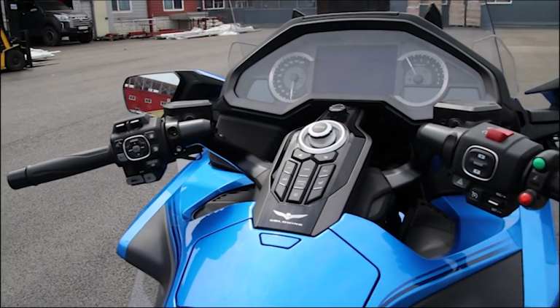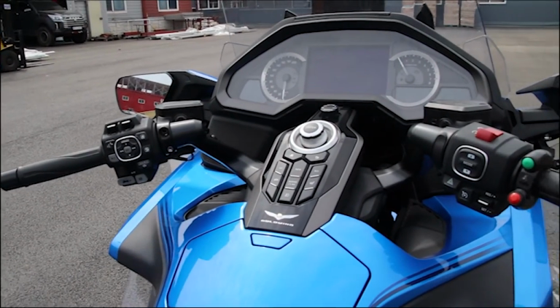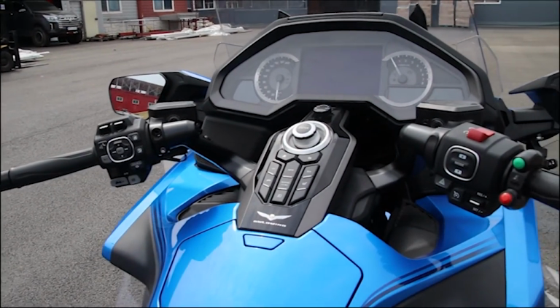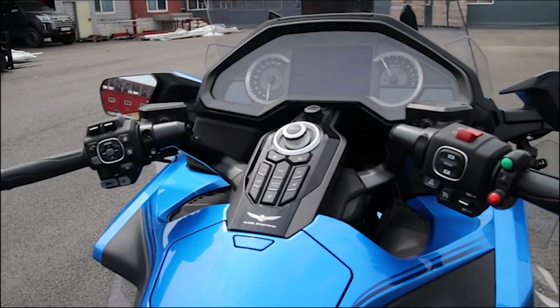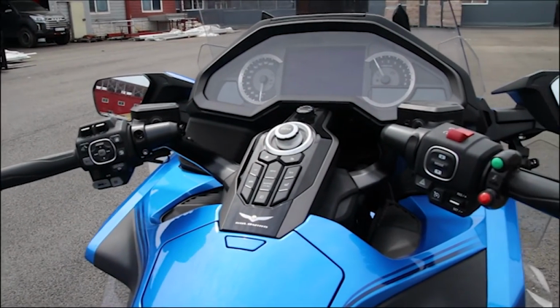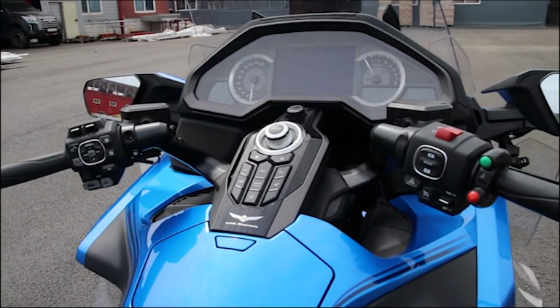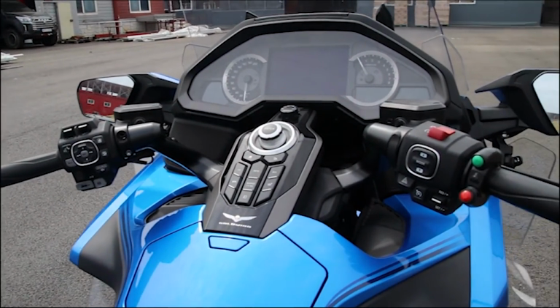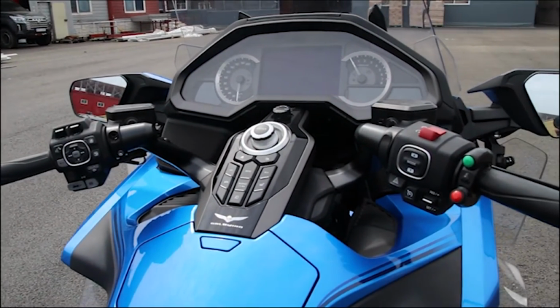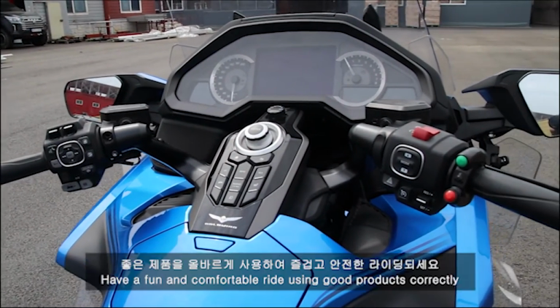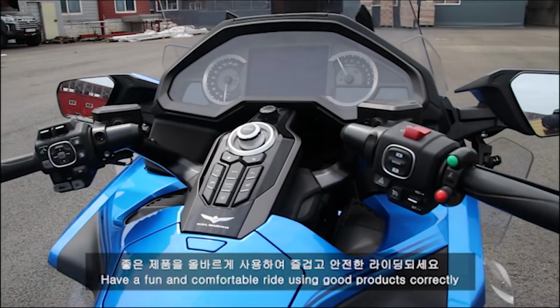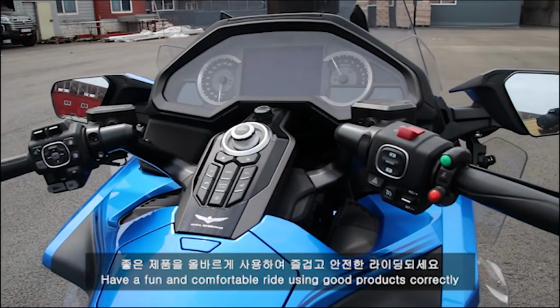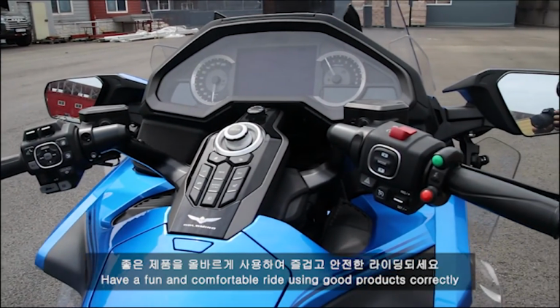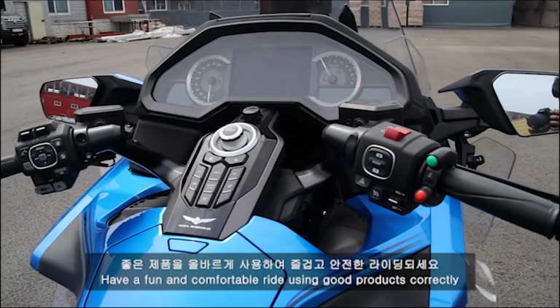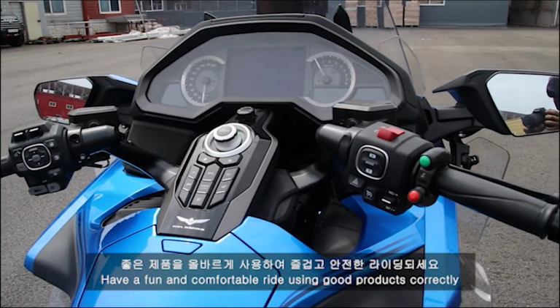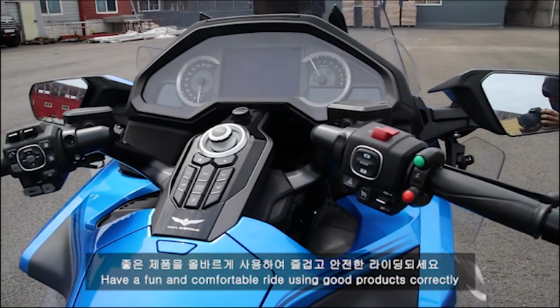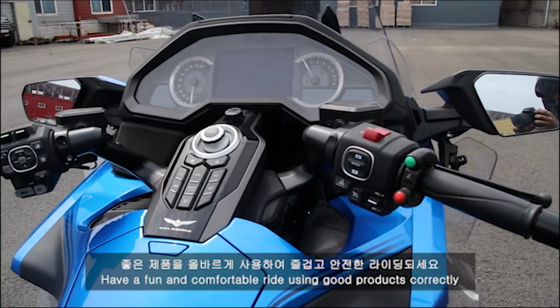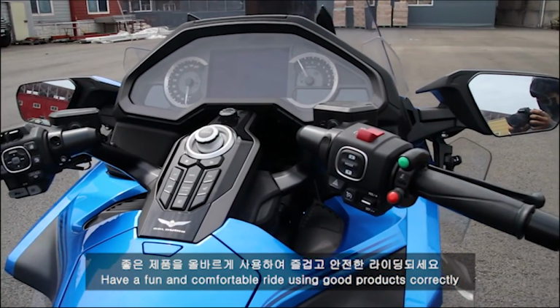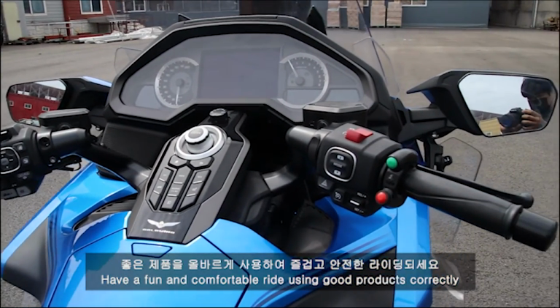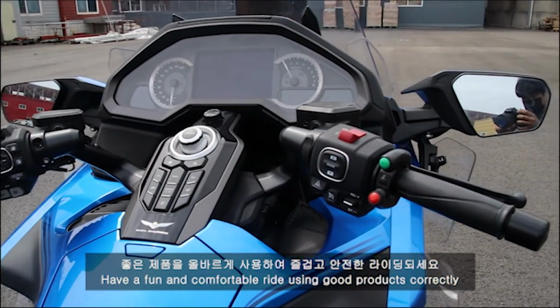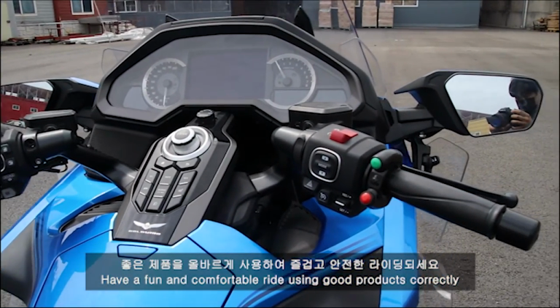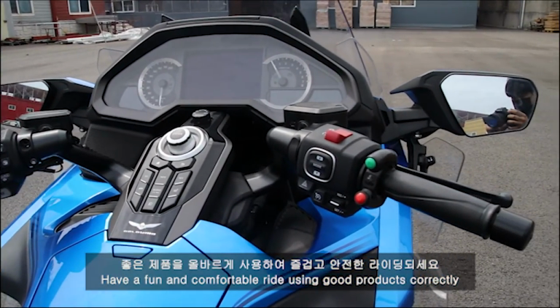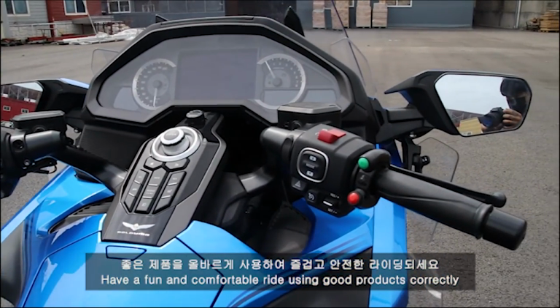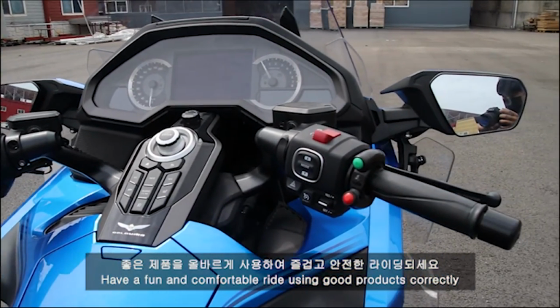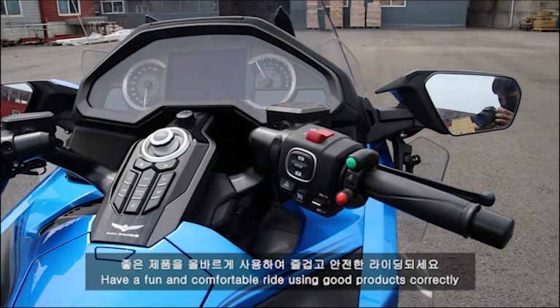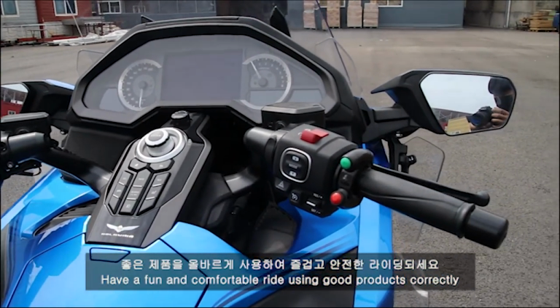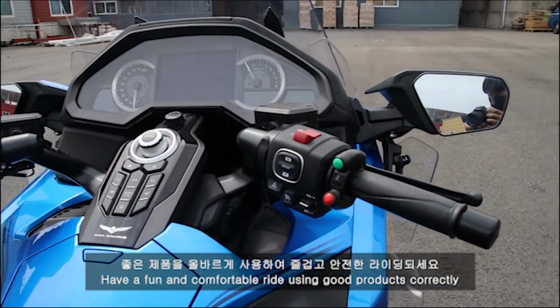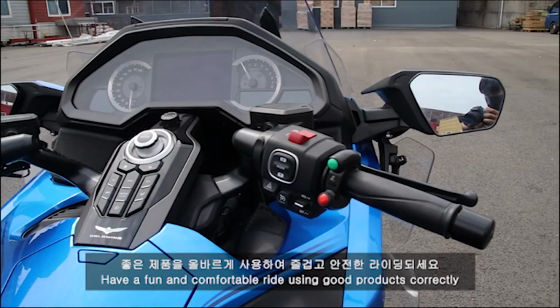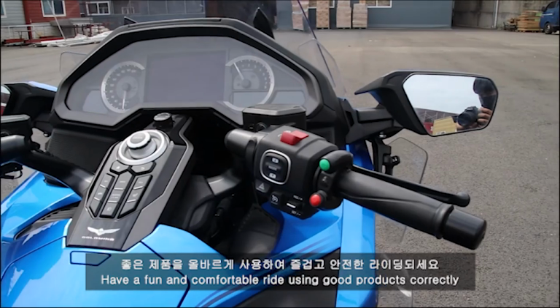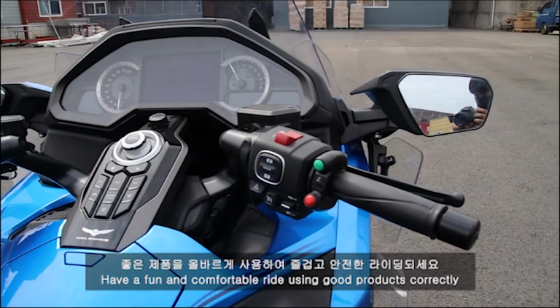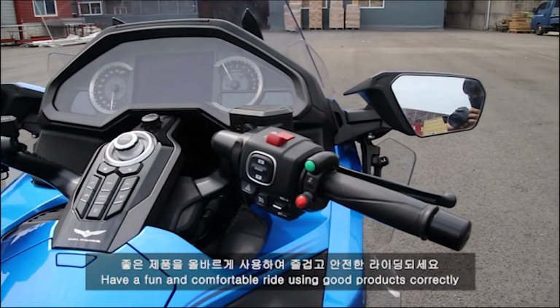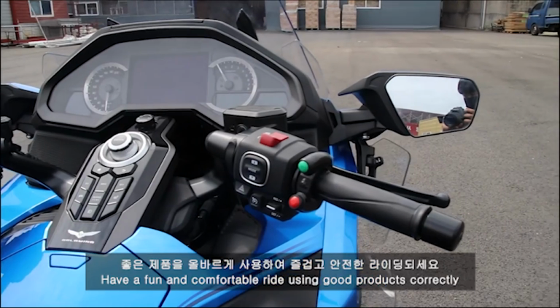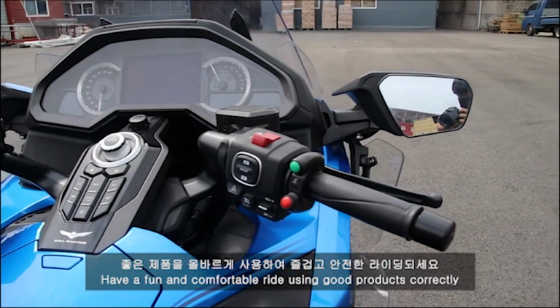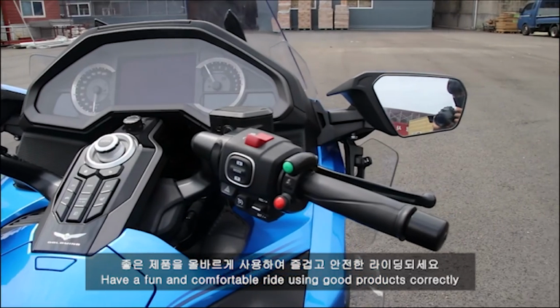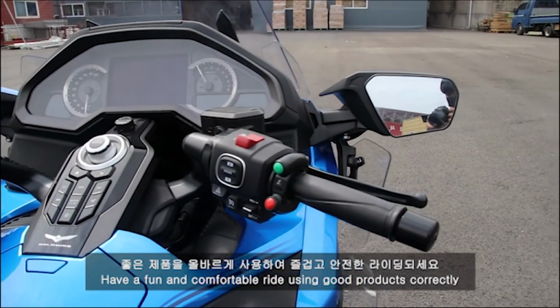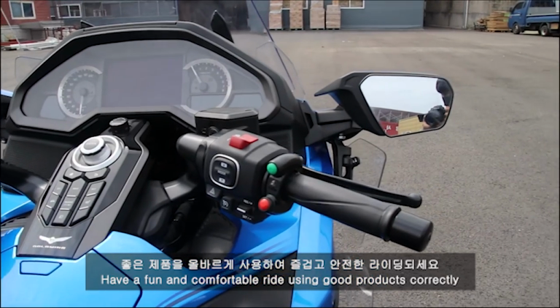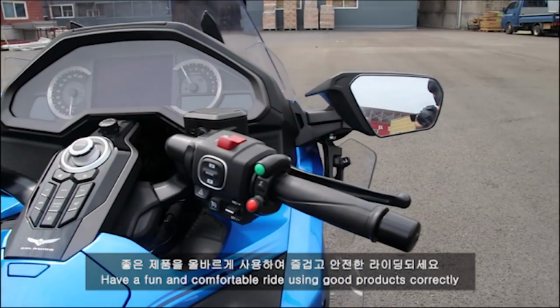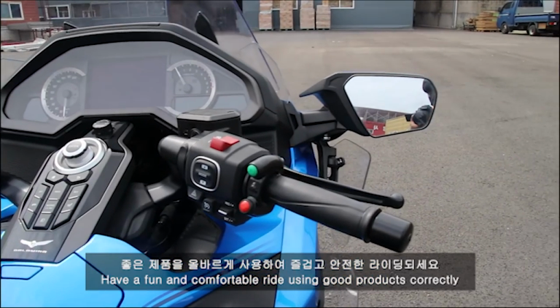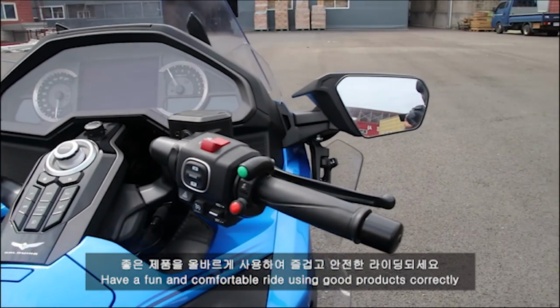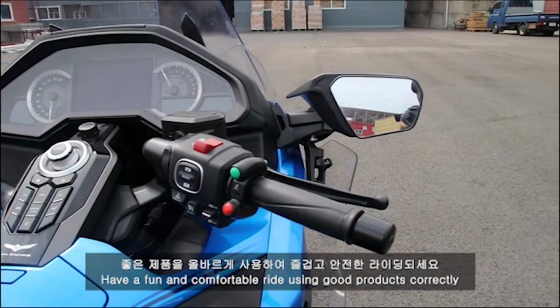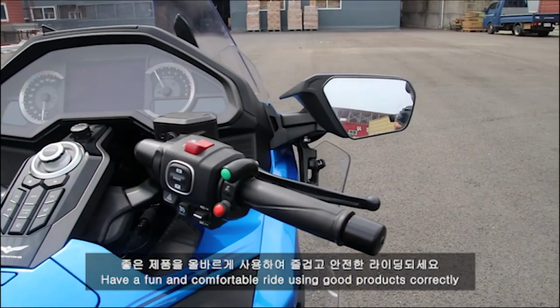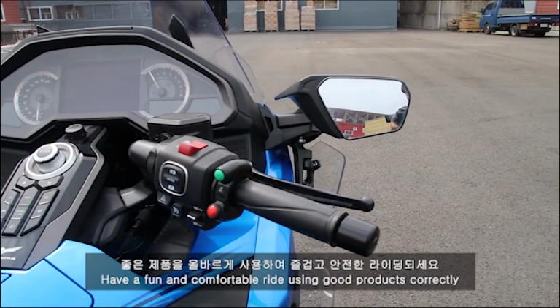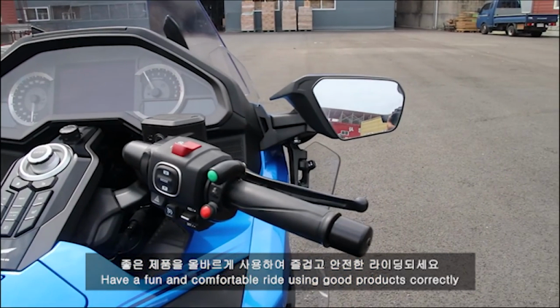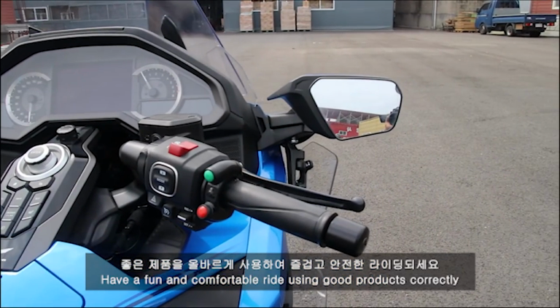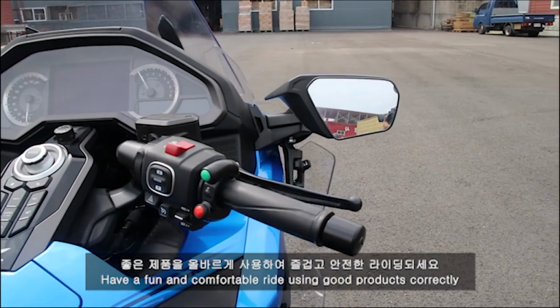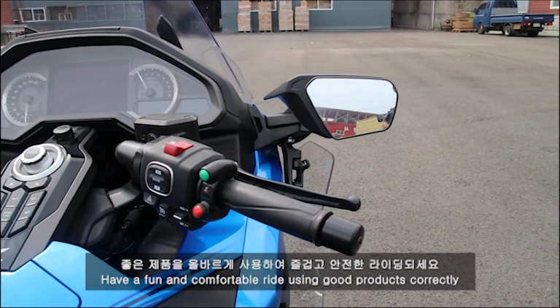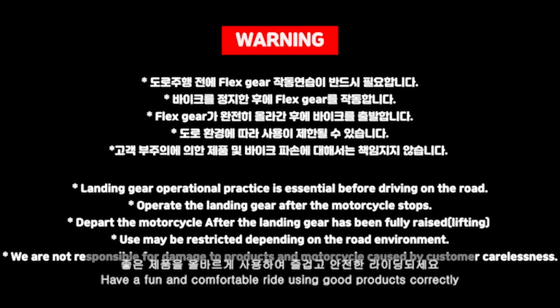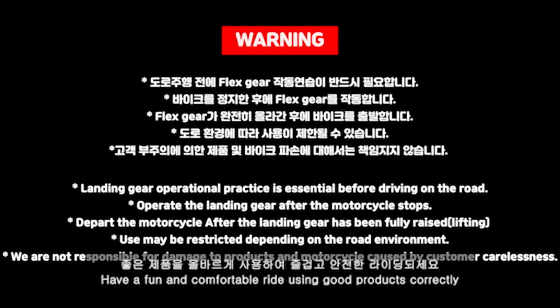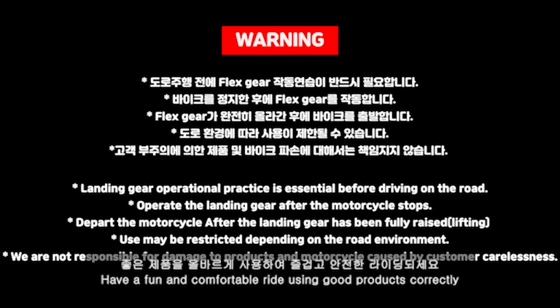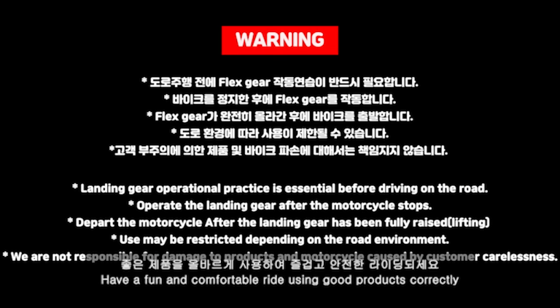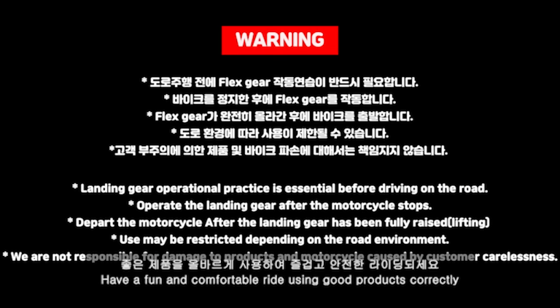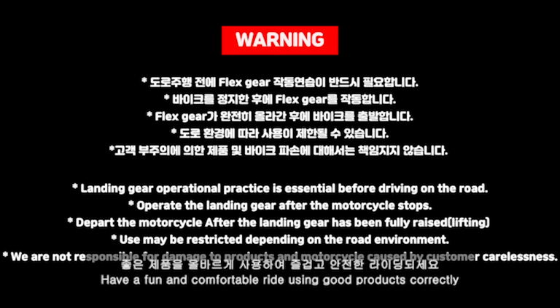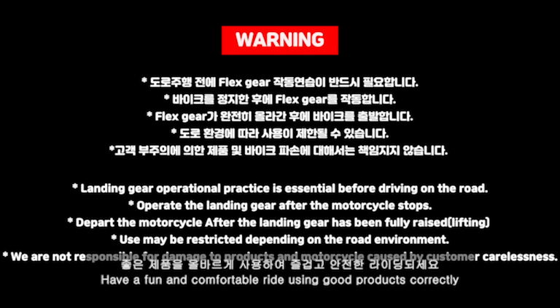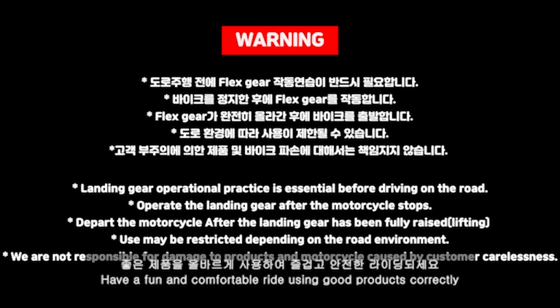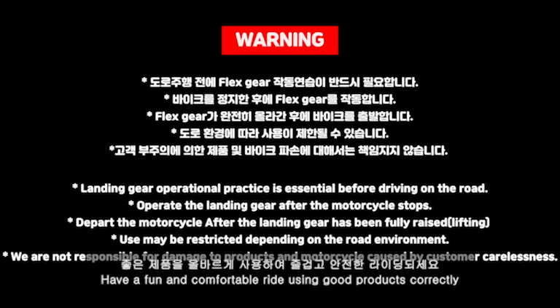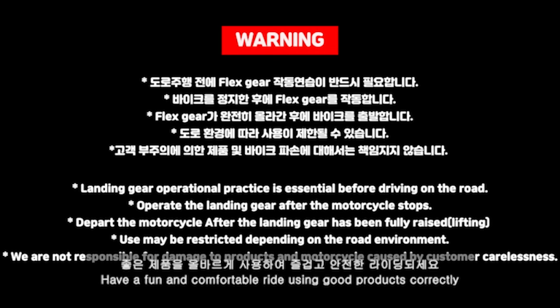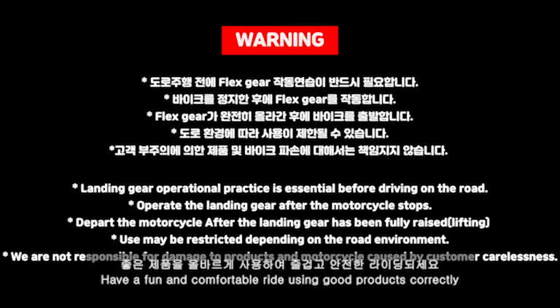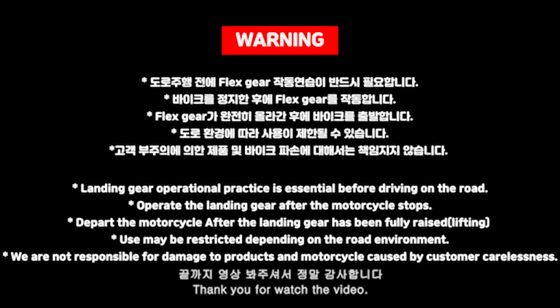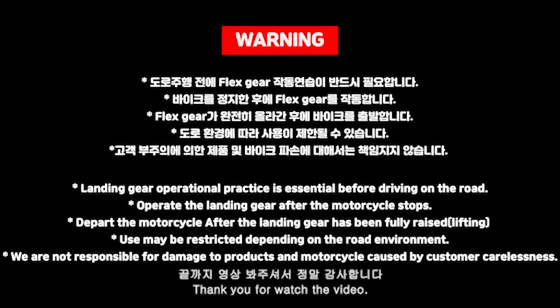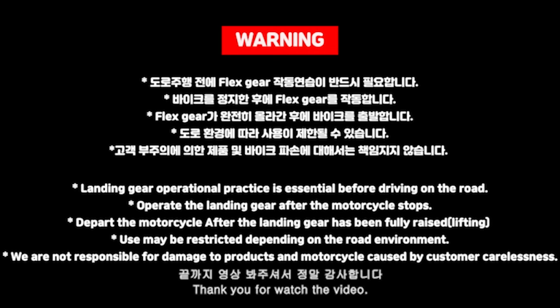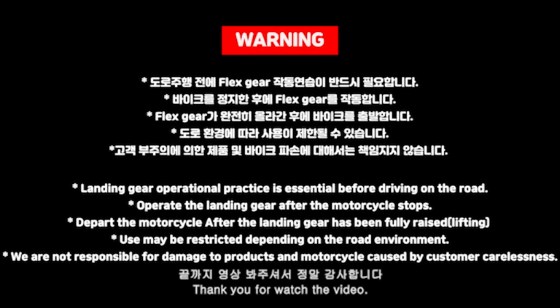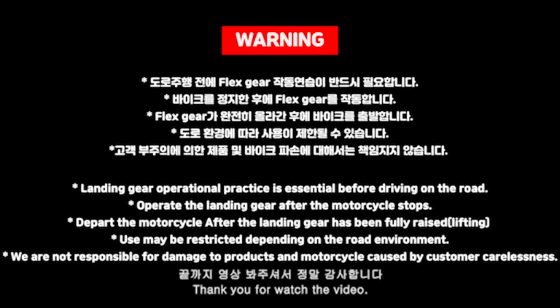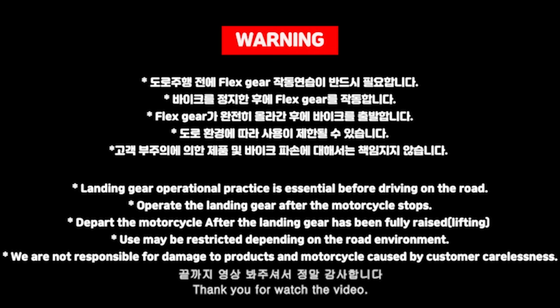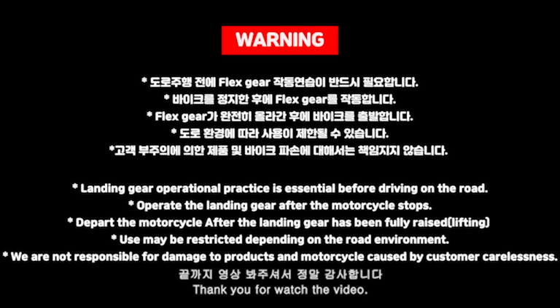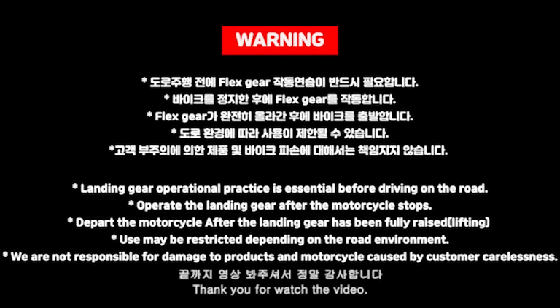We will be able to use all the best products in order to be safe. Thank you so much for watching.